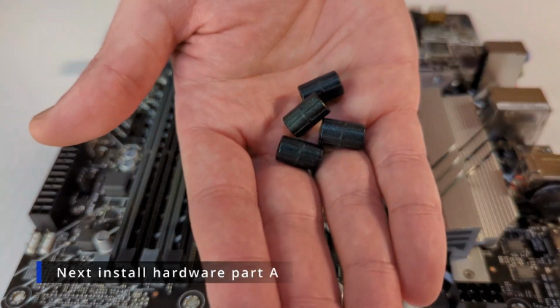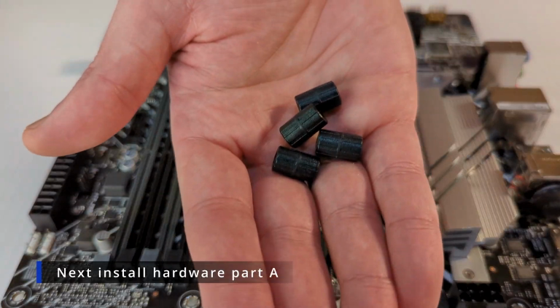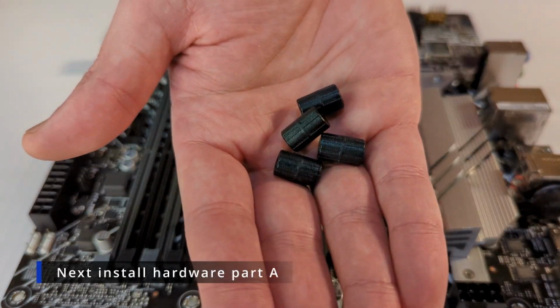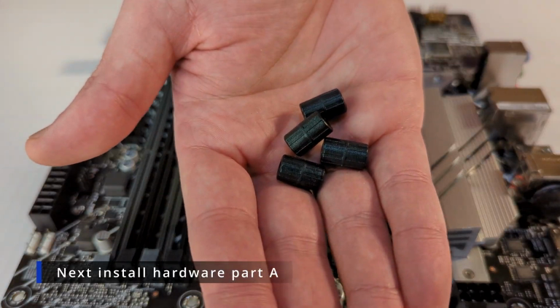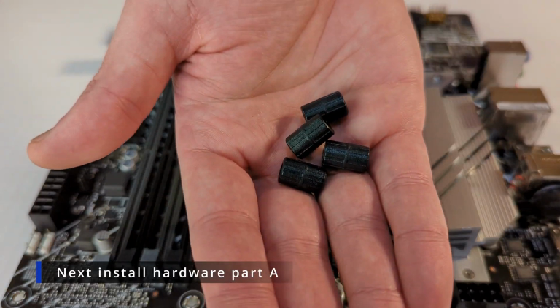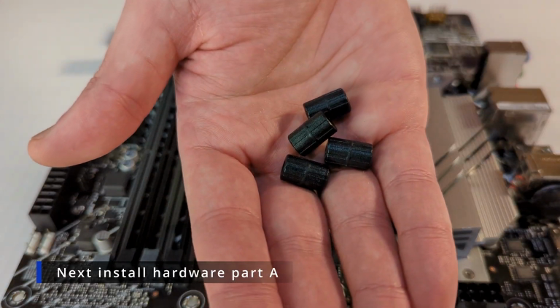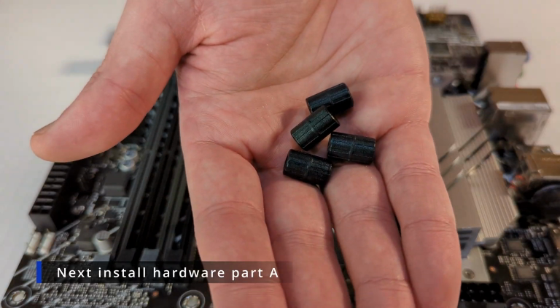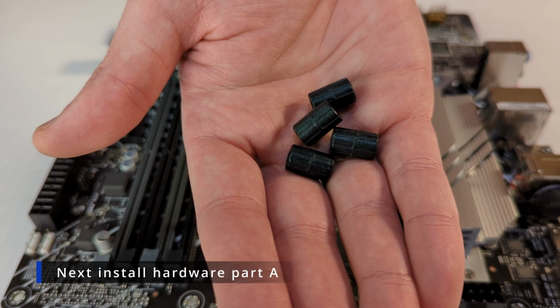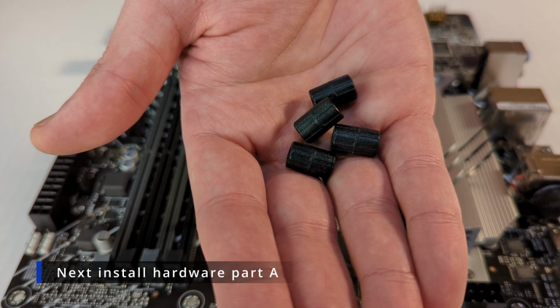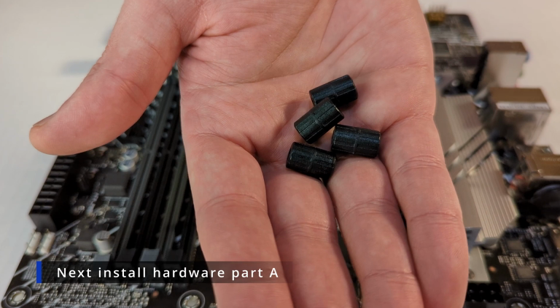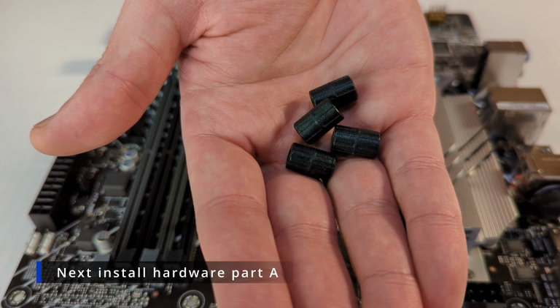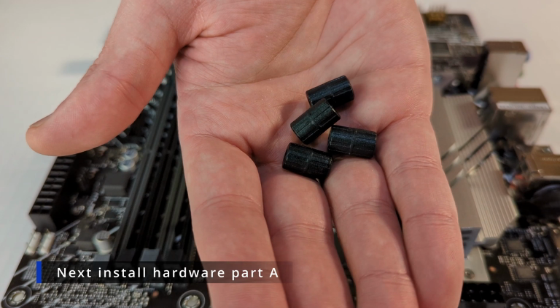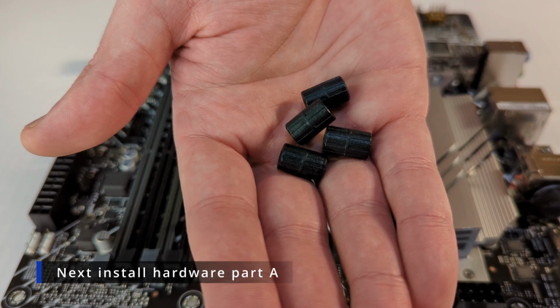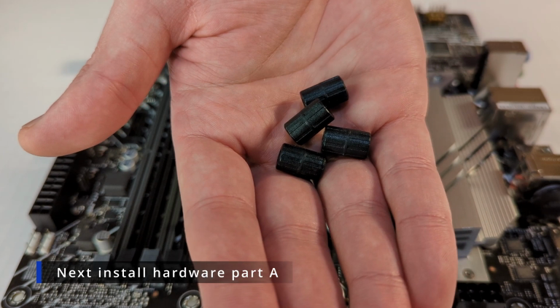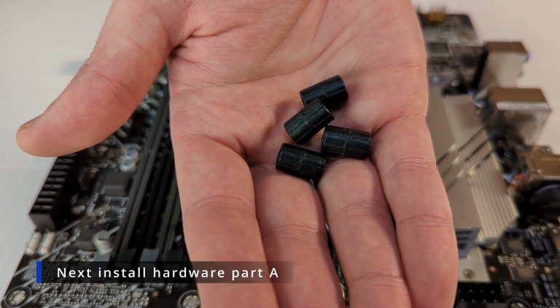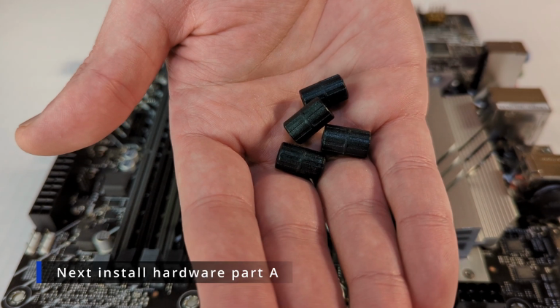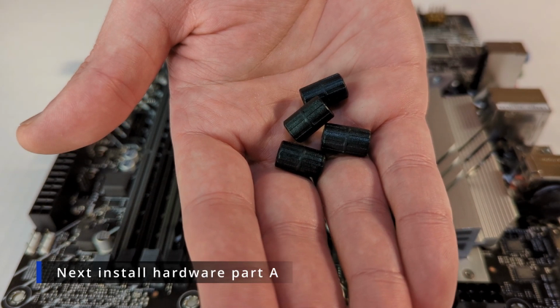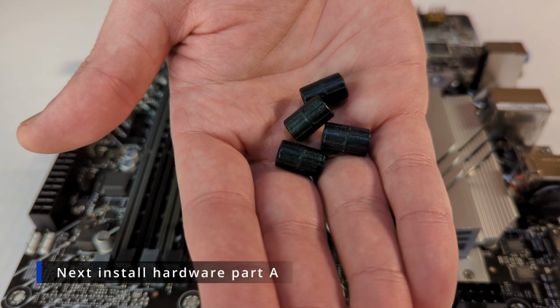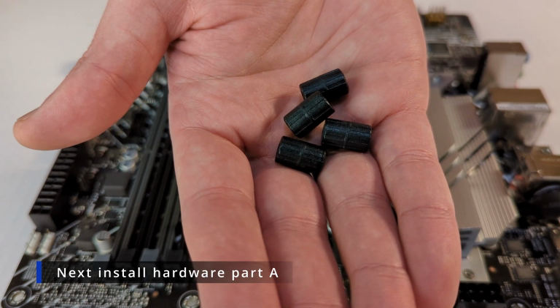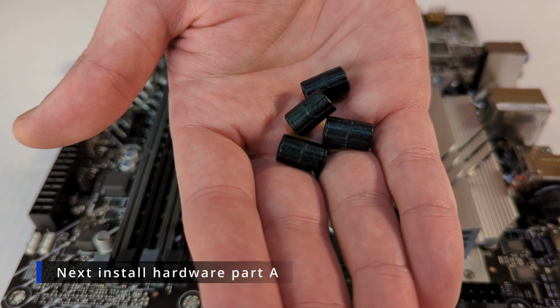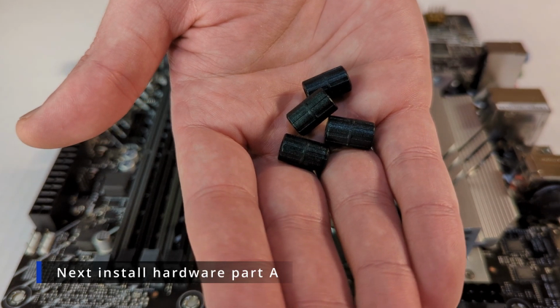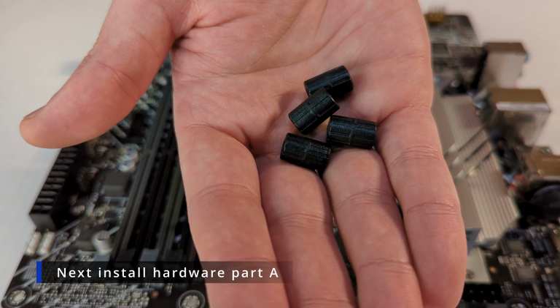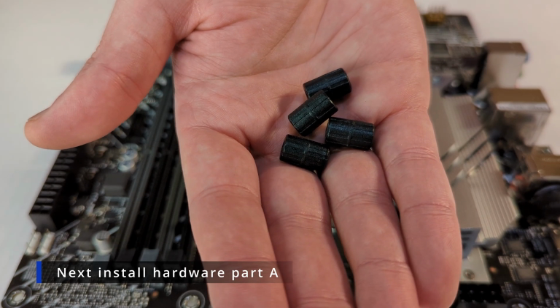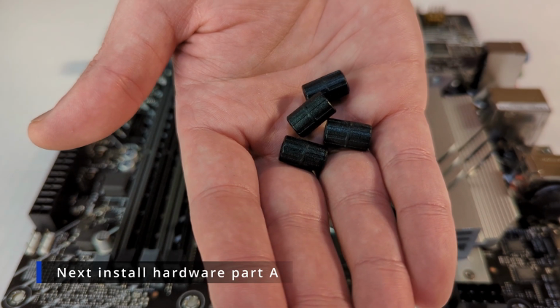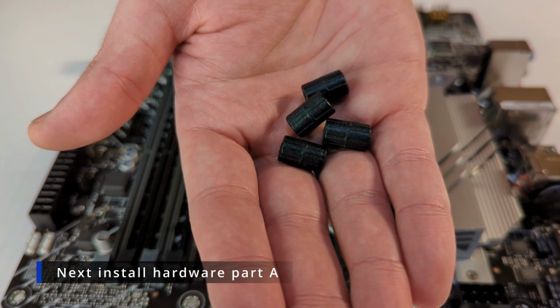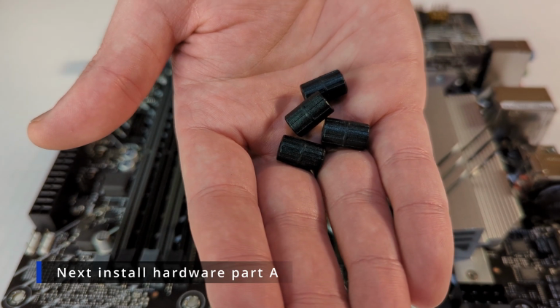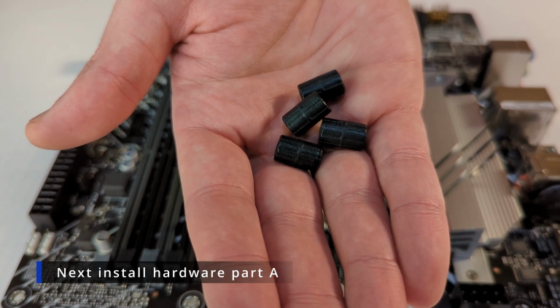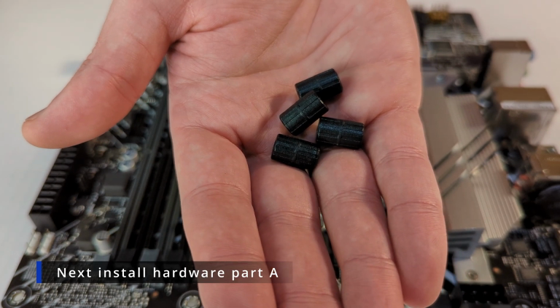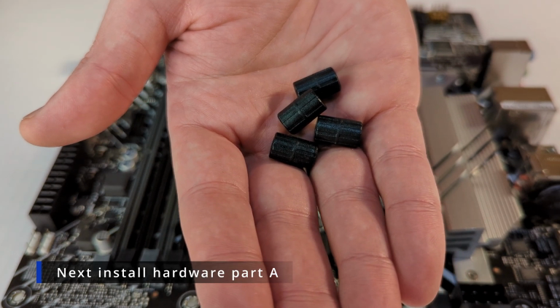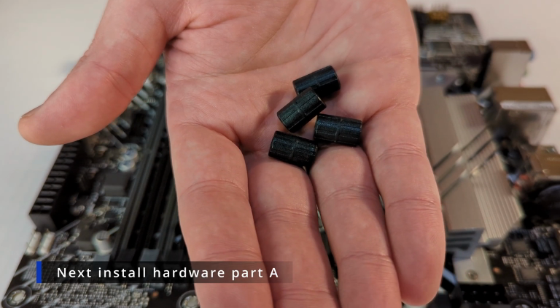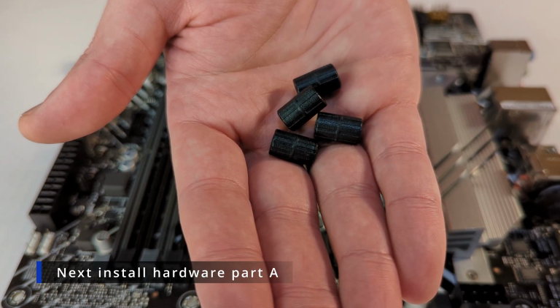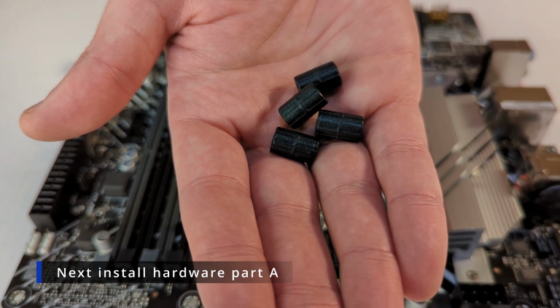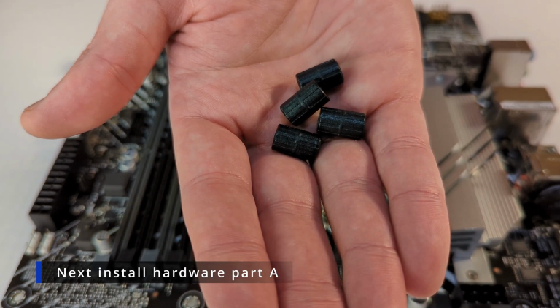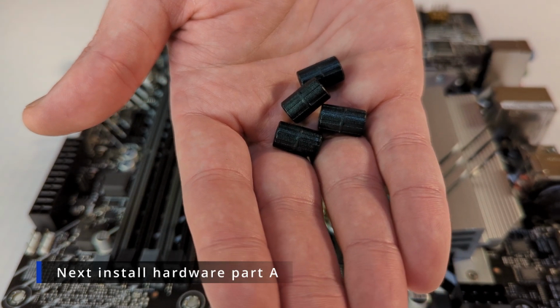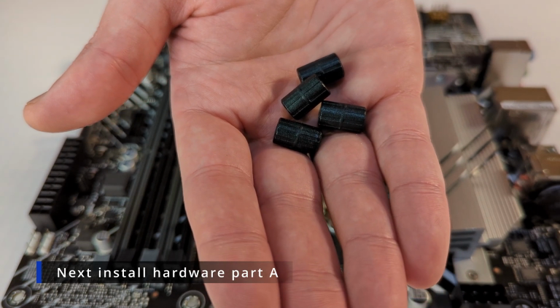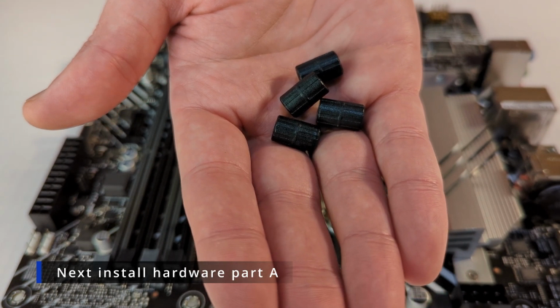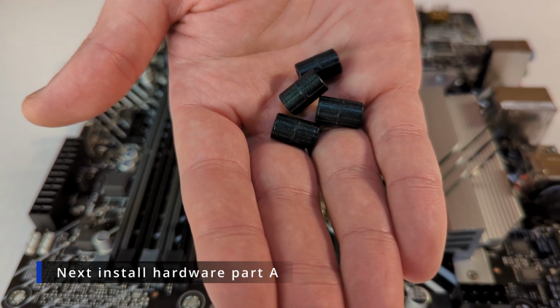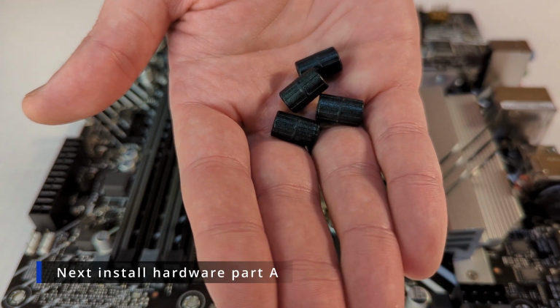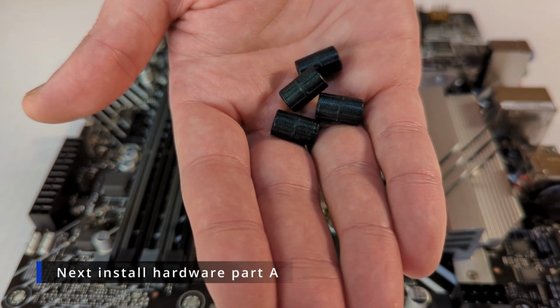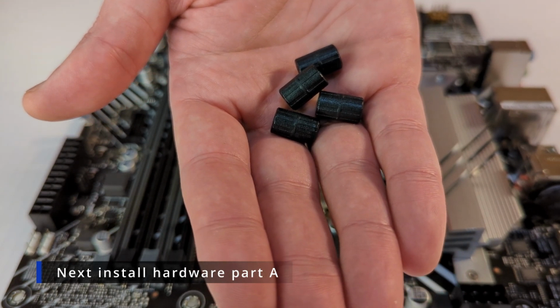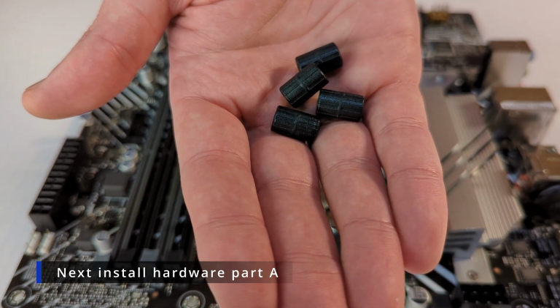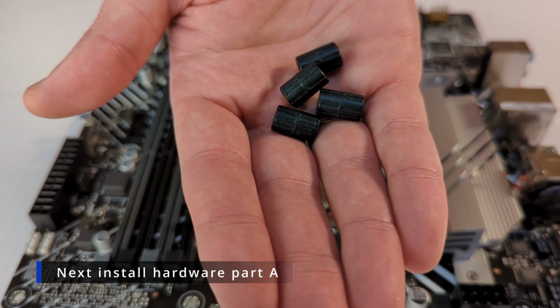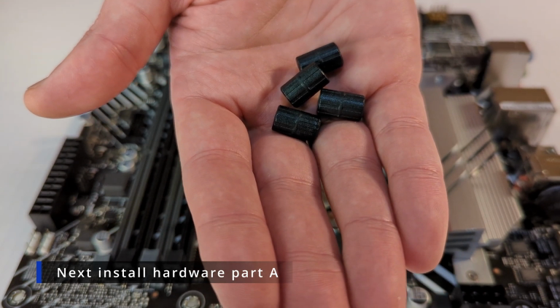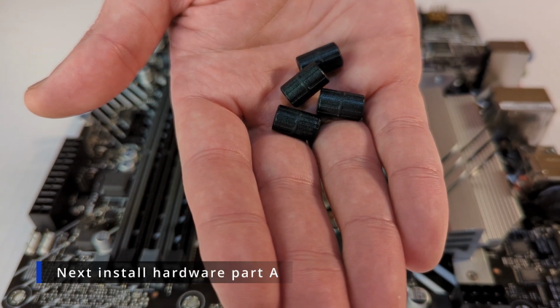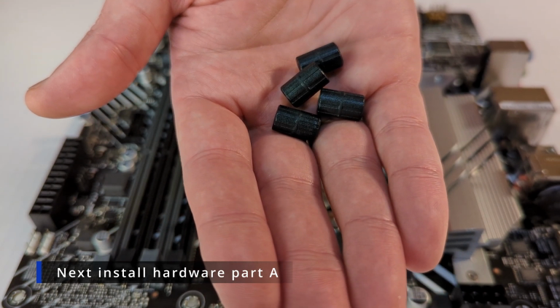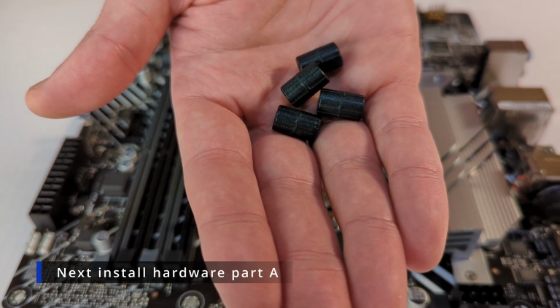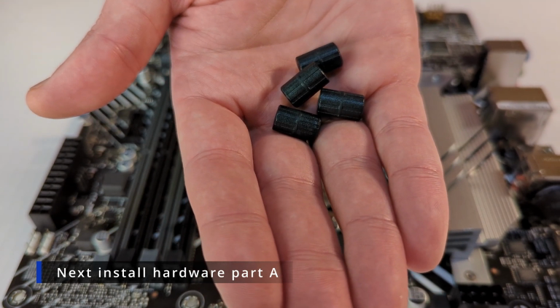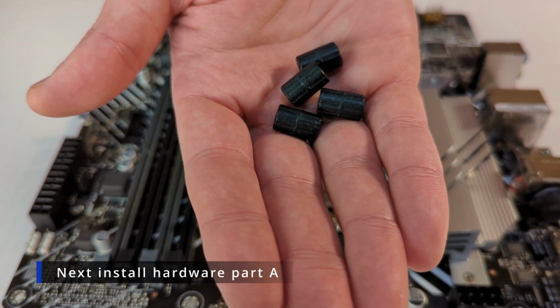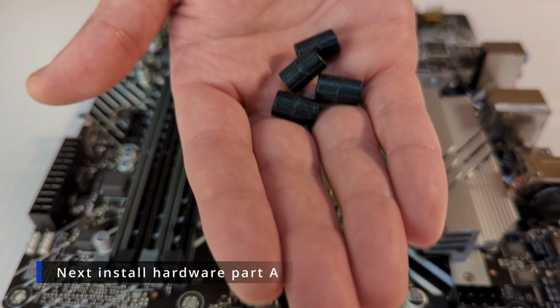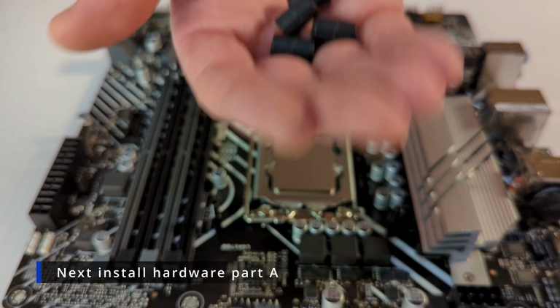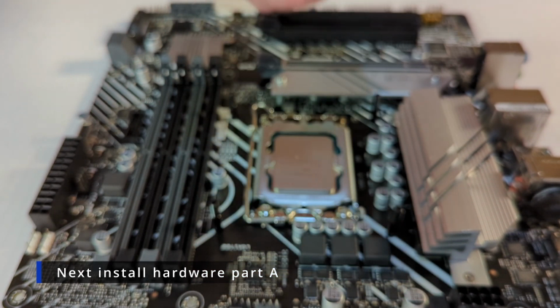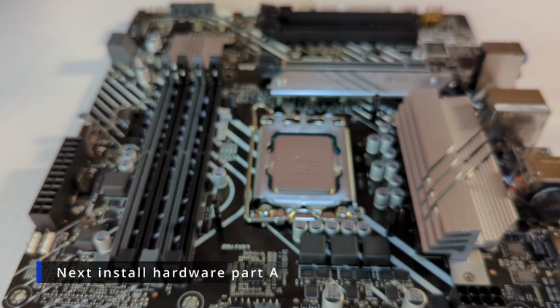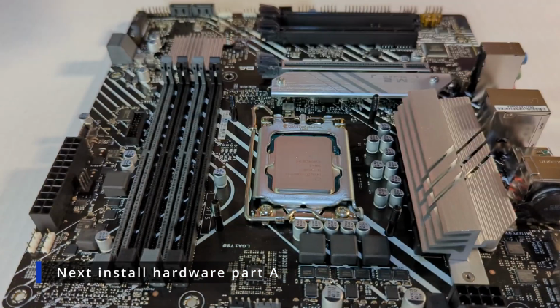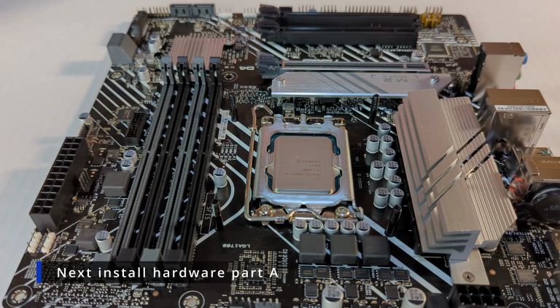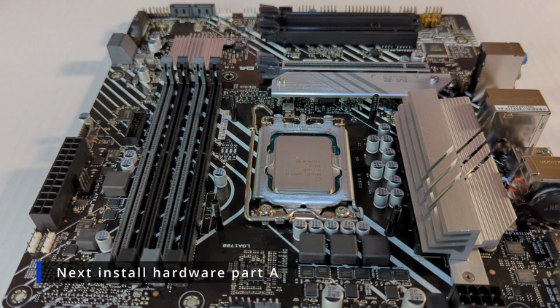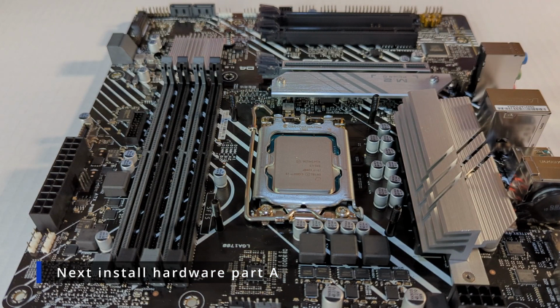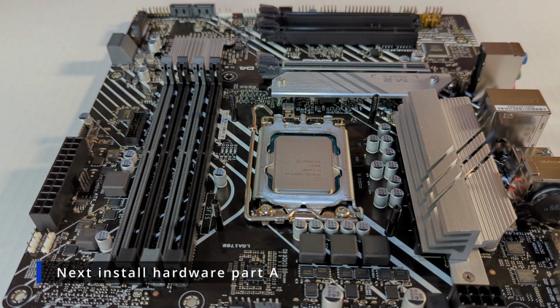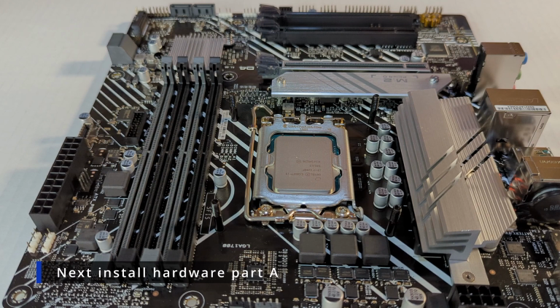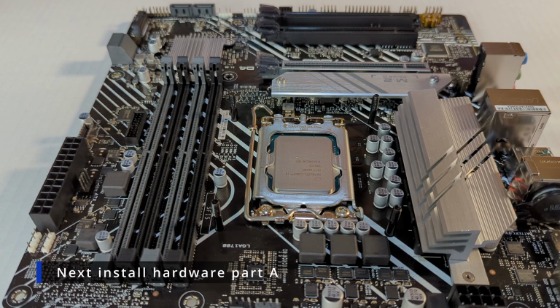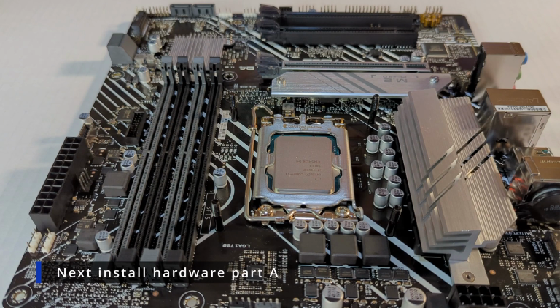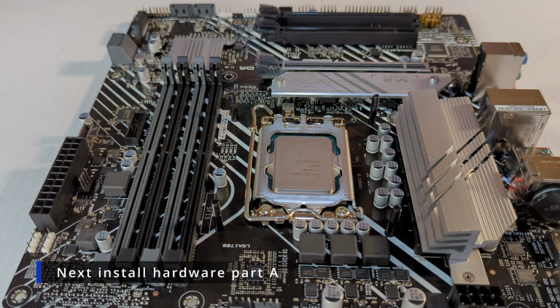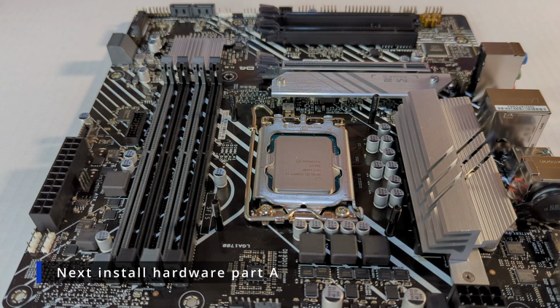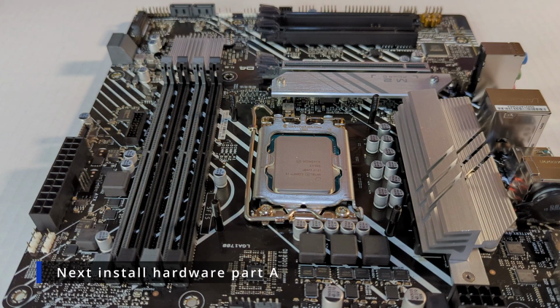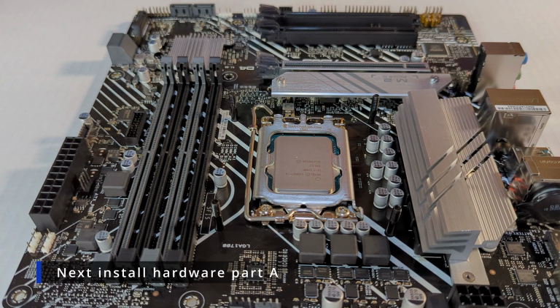We're going to take these plastic spacers marked A and put those on each post surrounding your CPU socket.